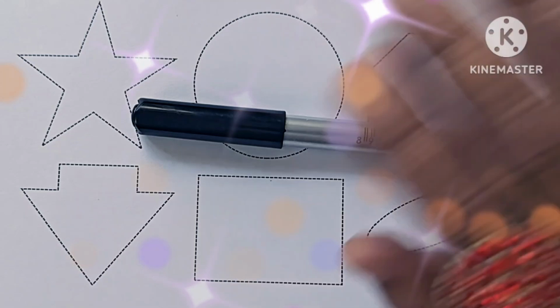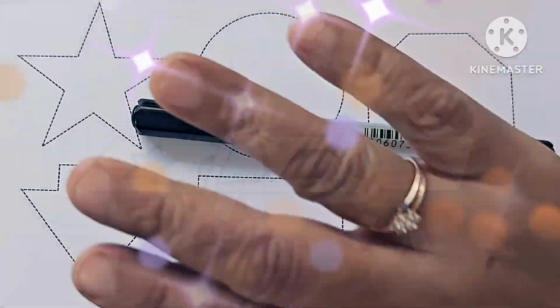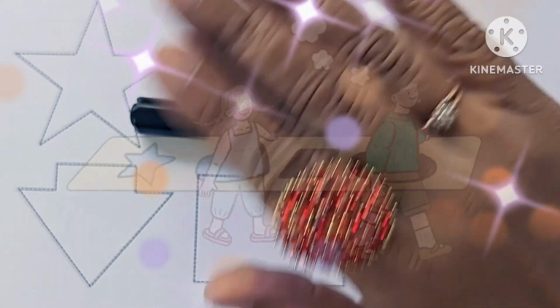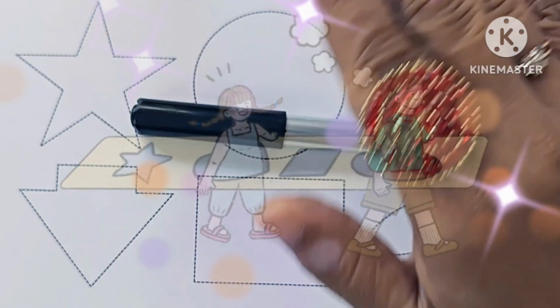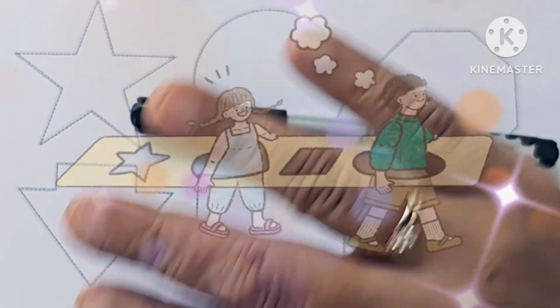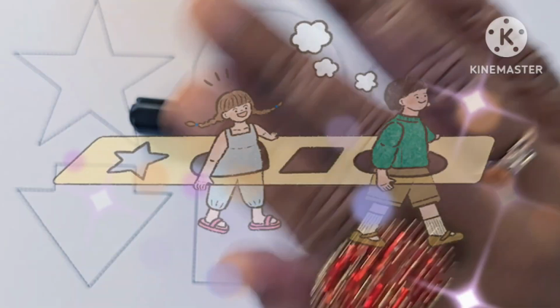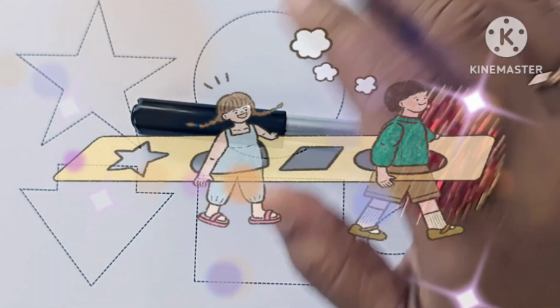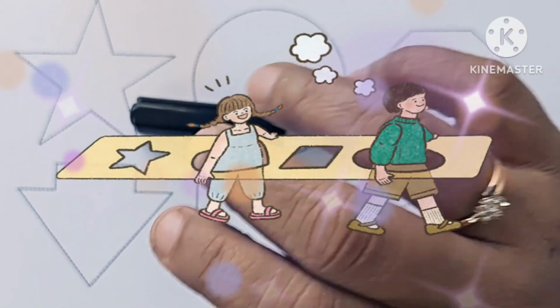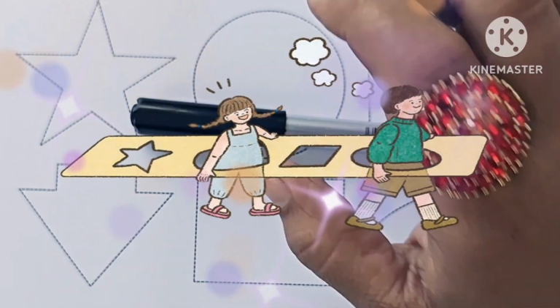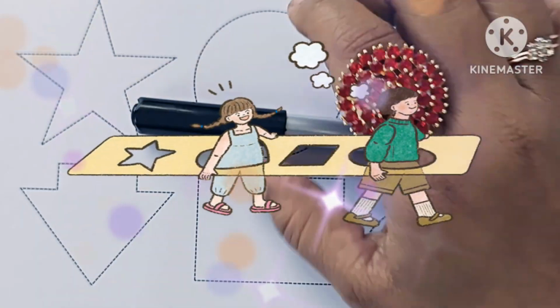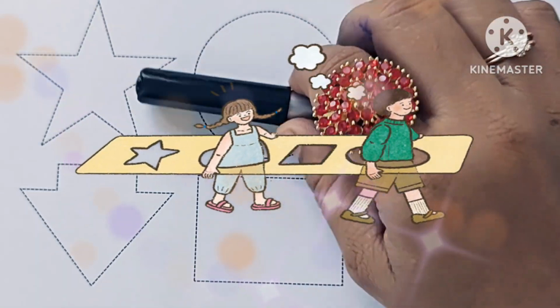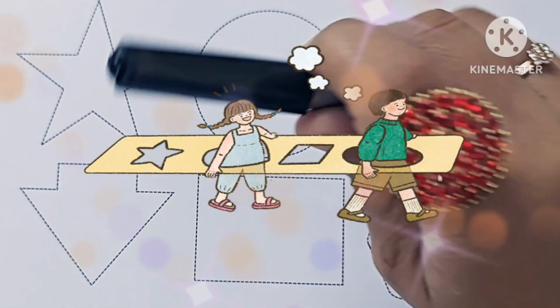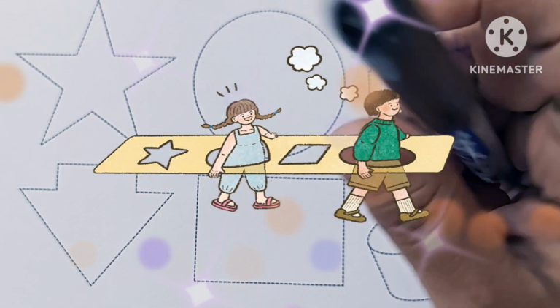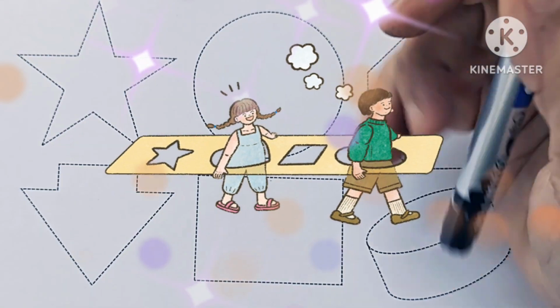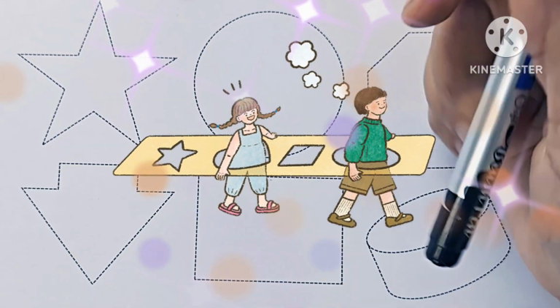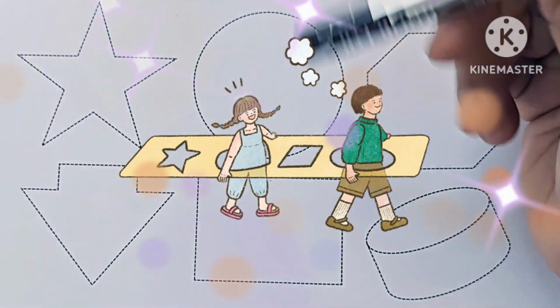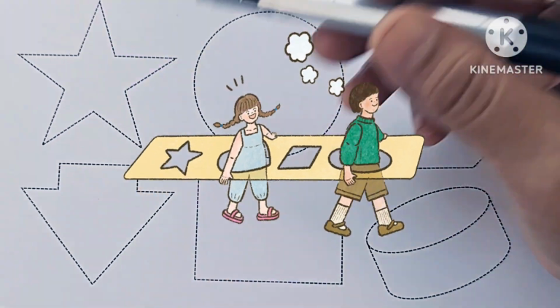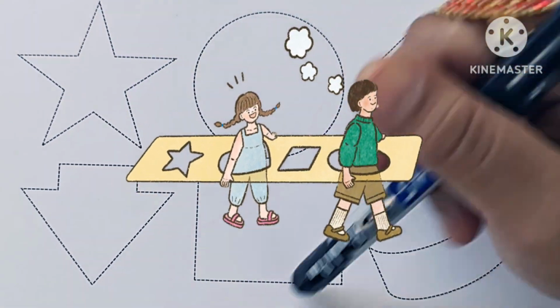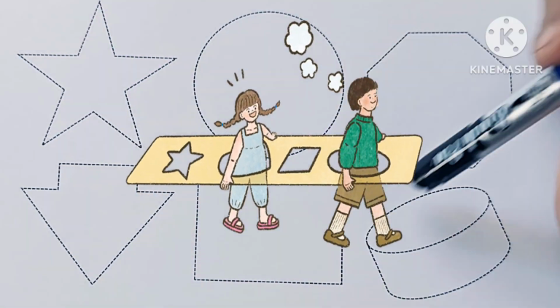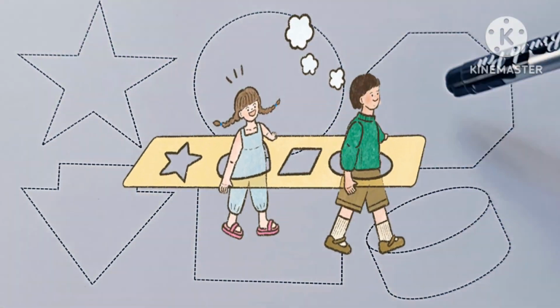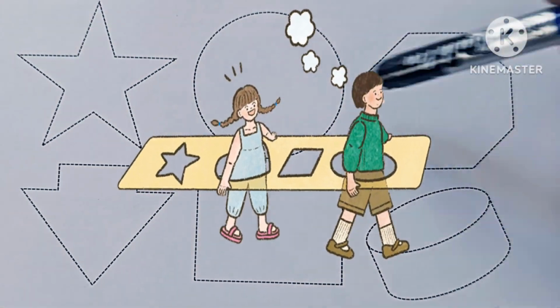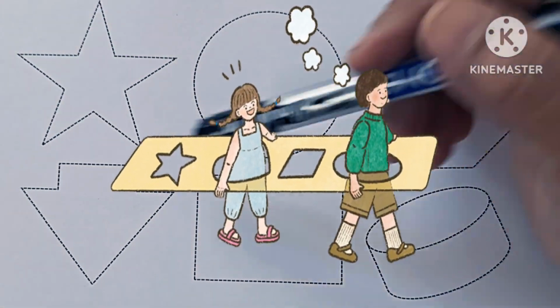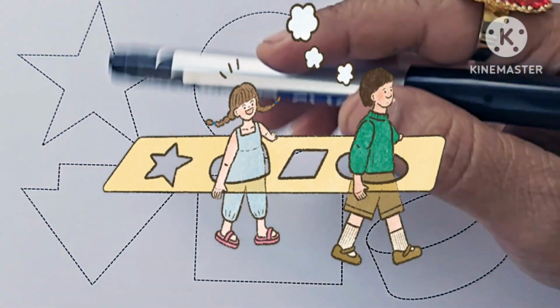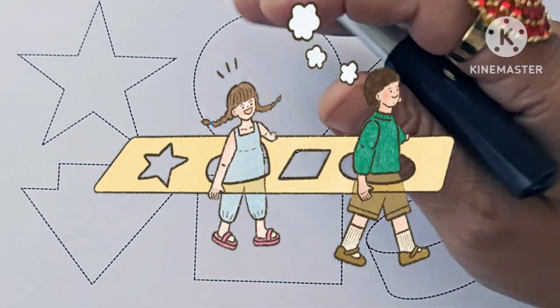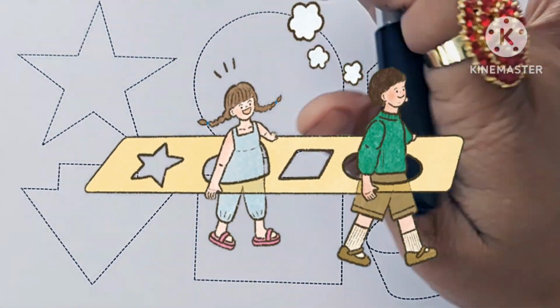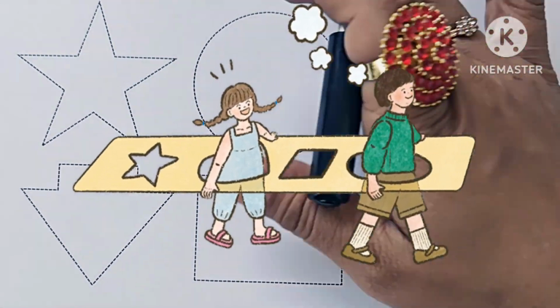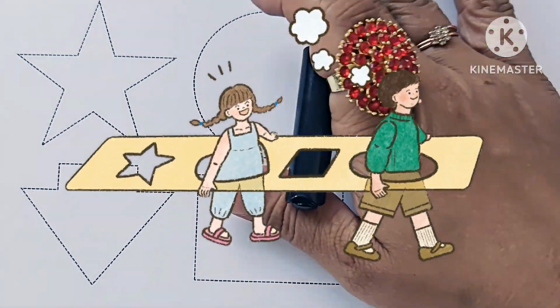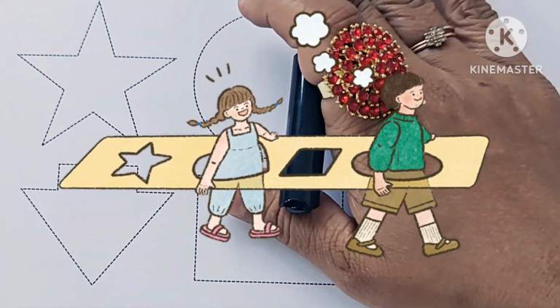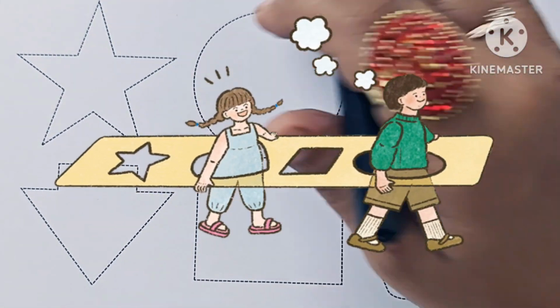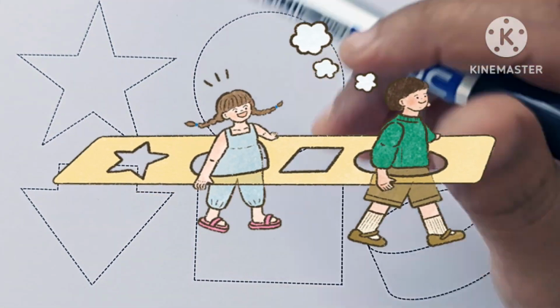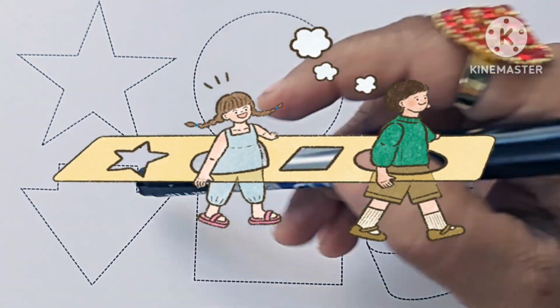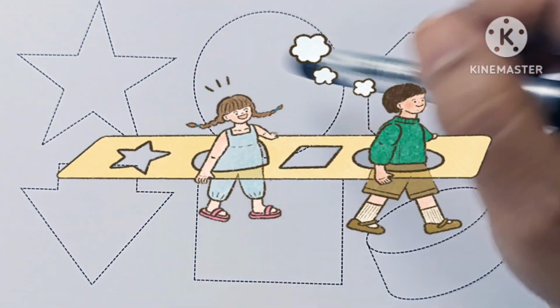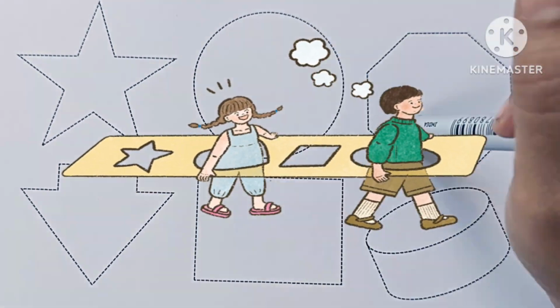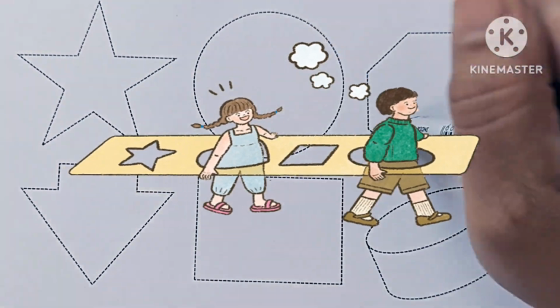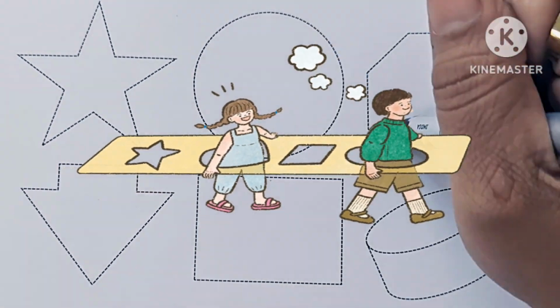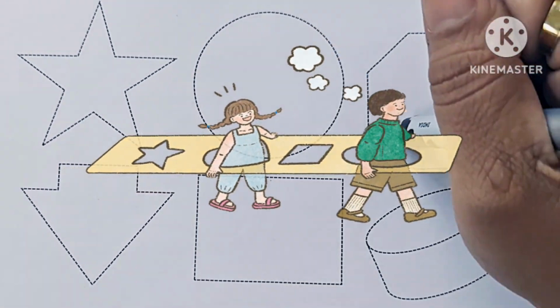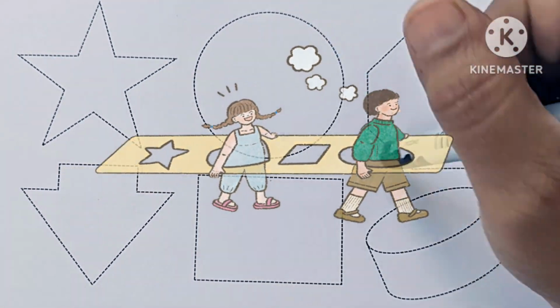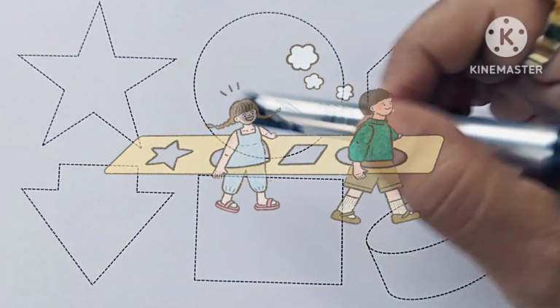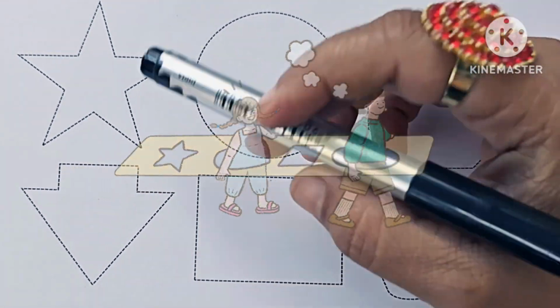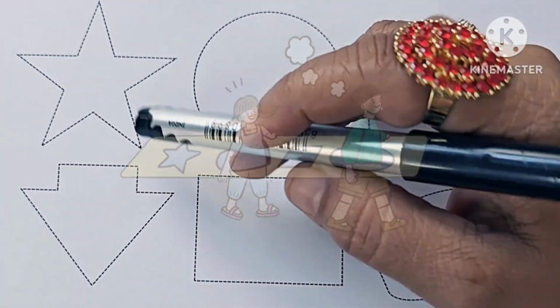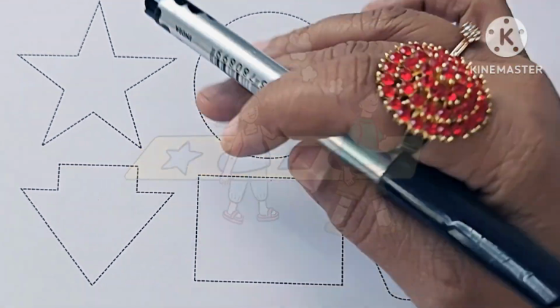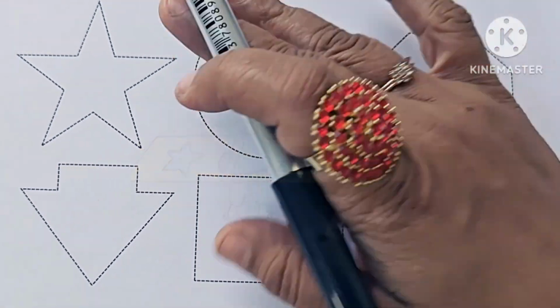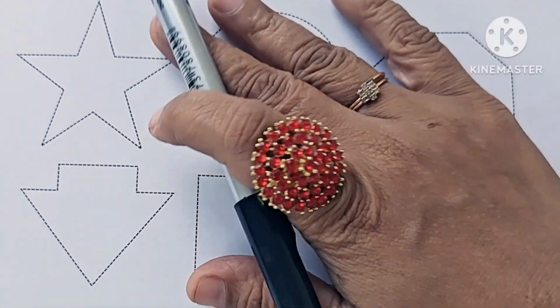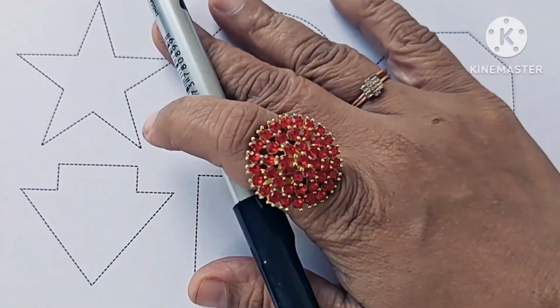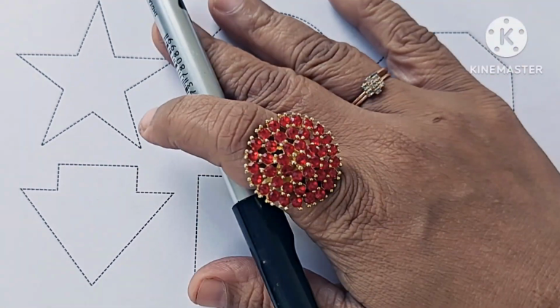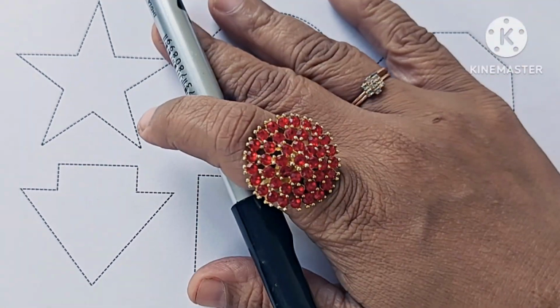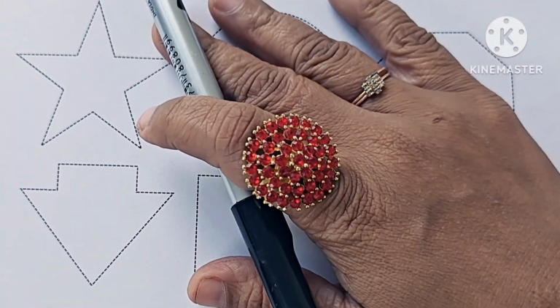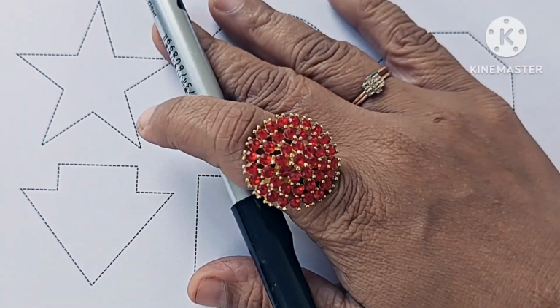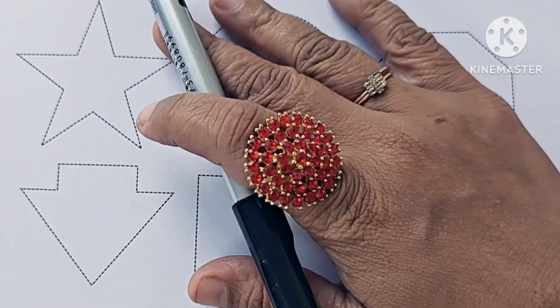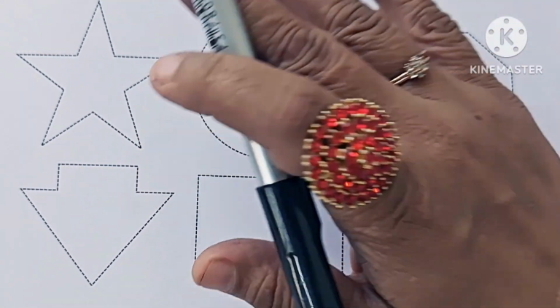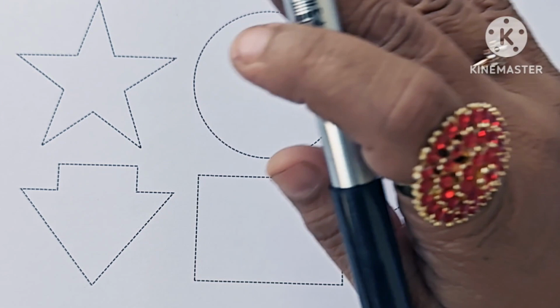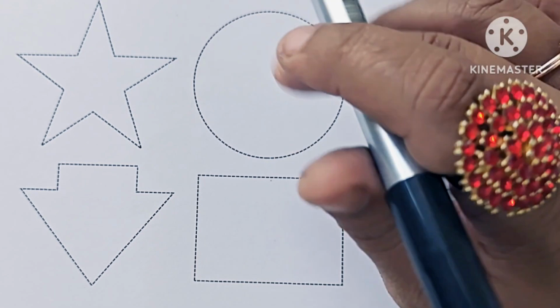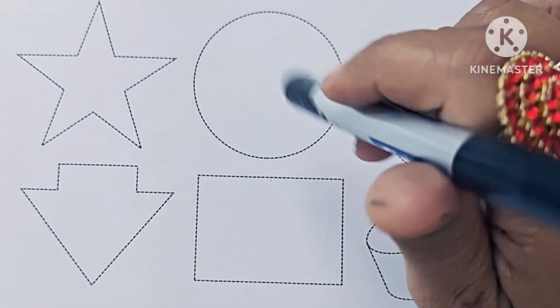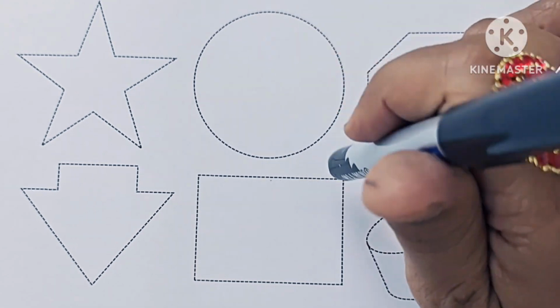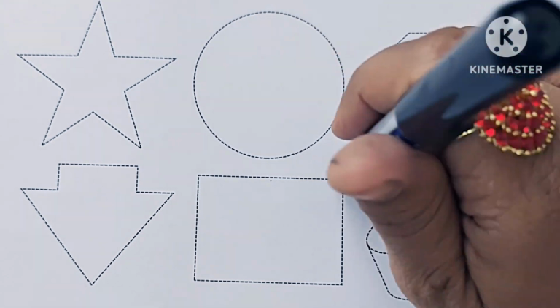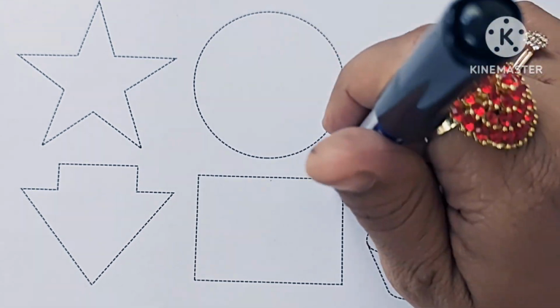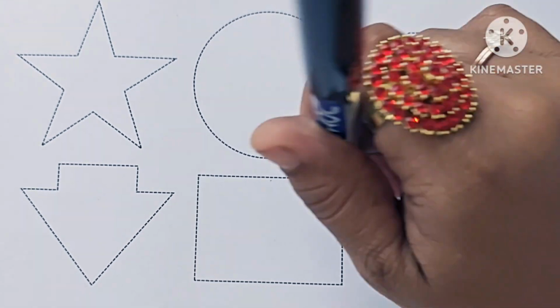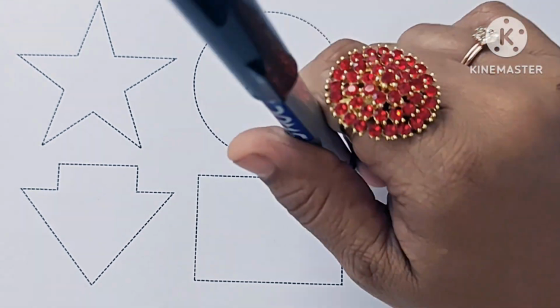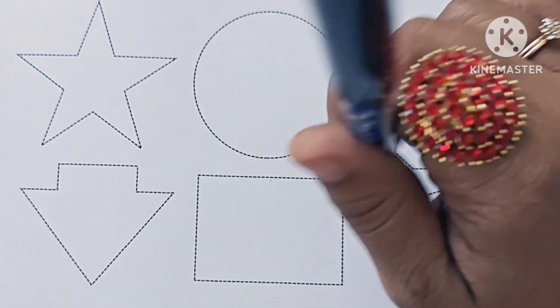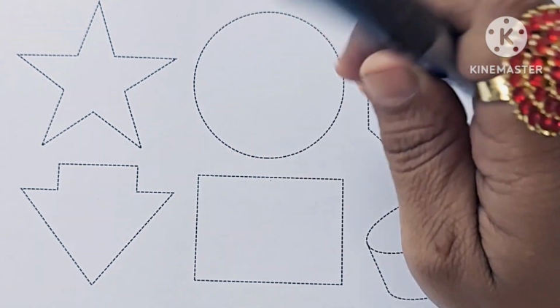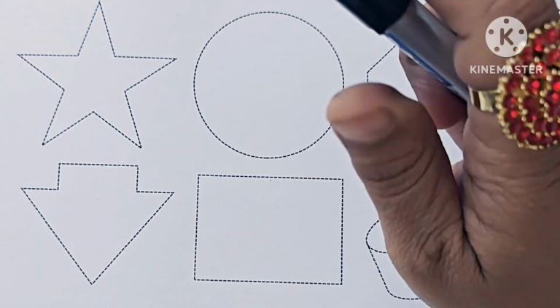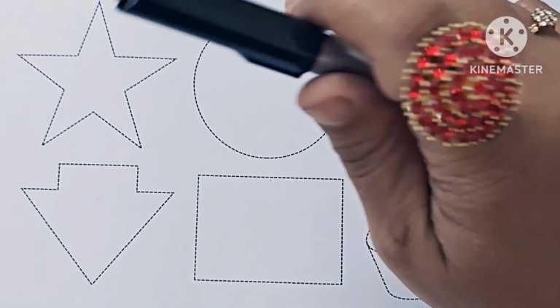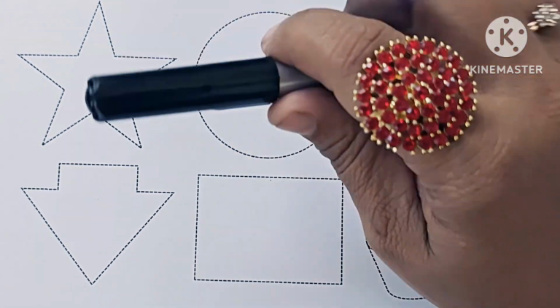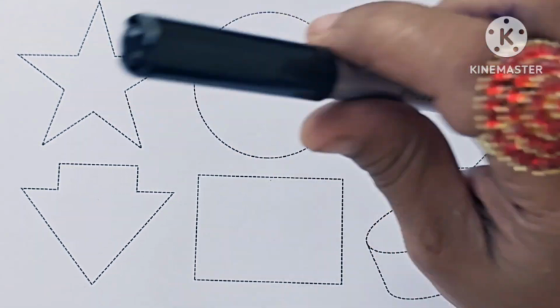Hello kids, in this video we will learn how to draw and color new shapes. If you are new to my channel, please subscribe and like my channel.